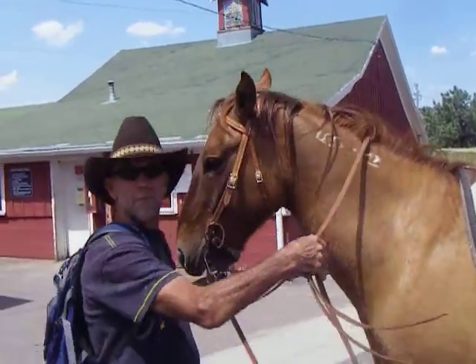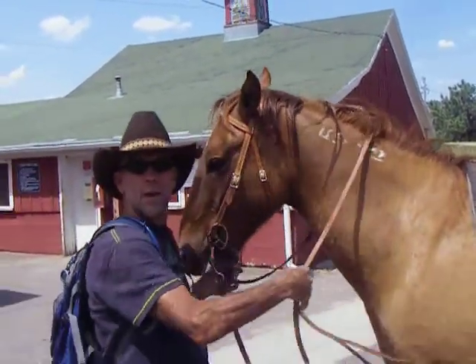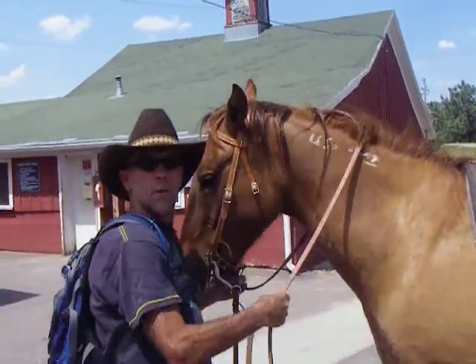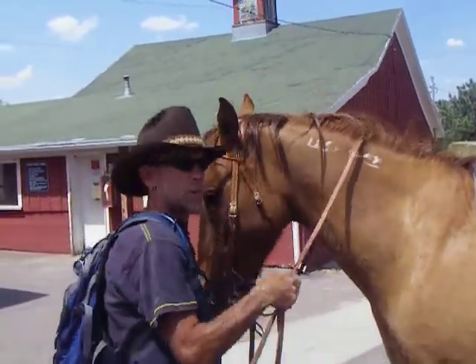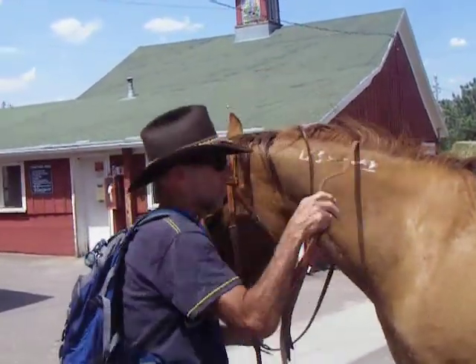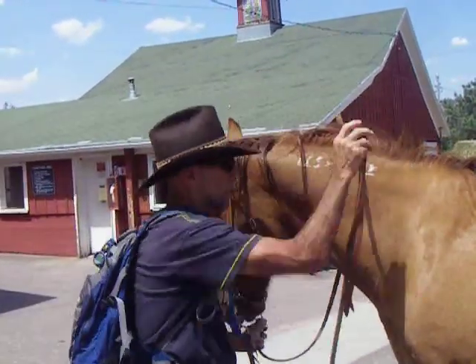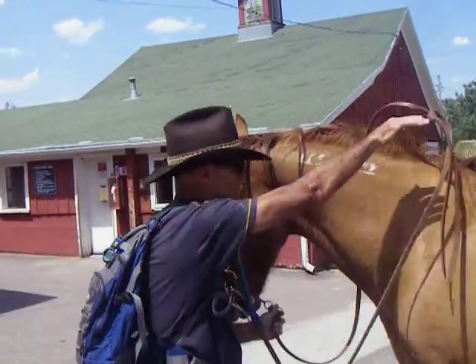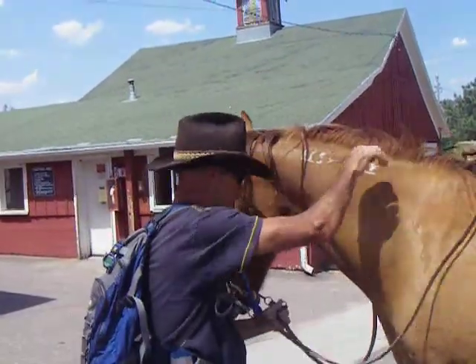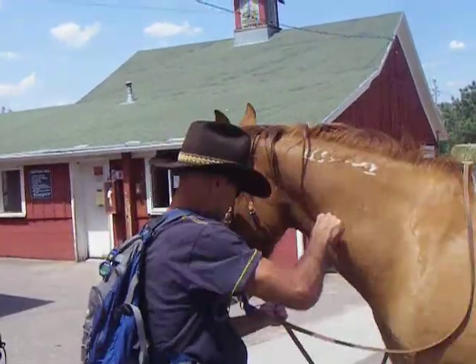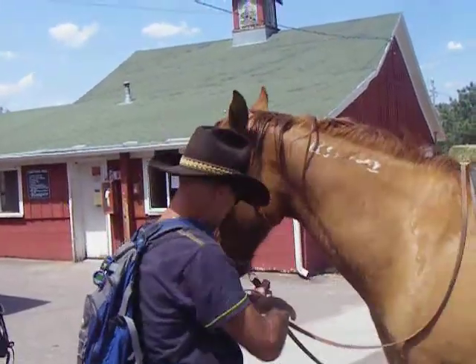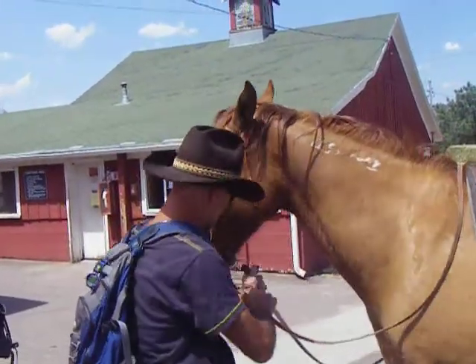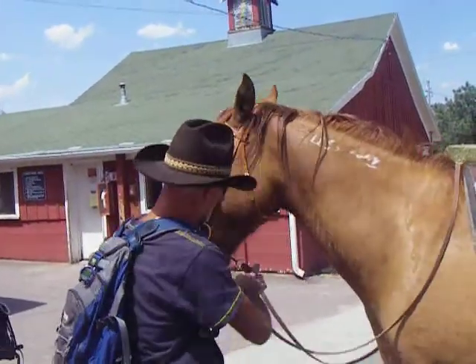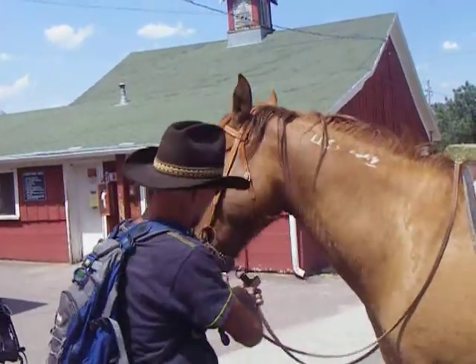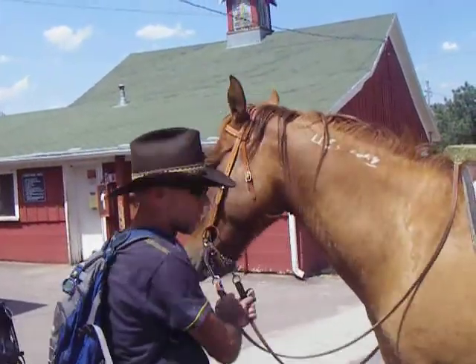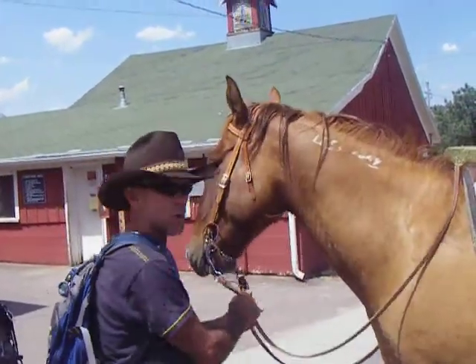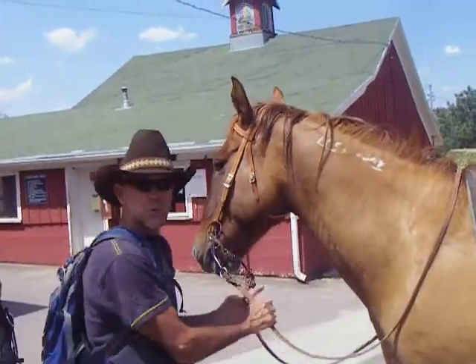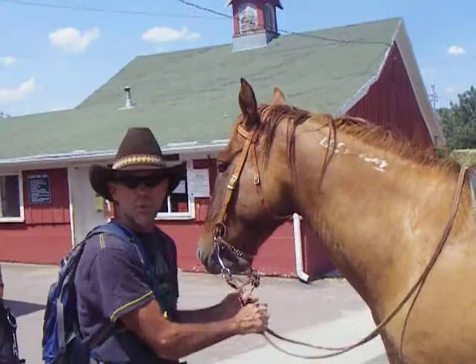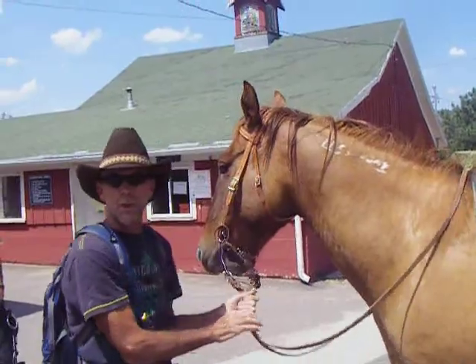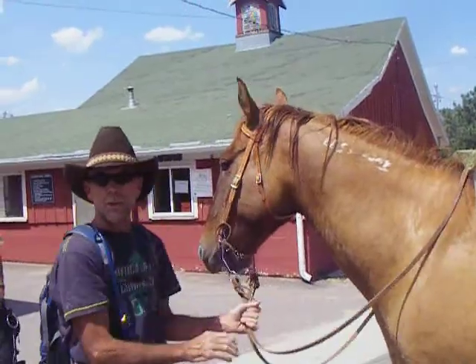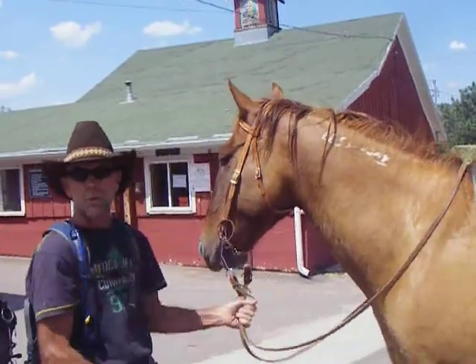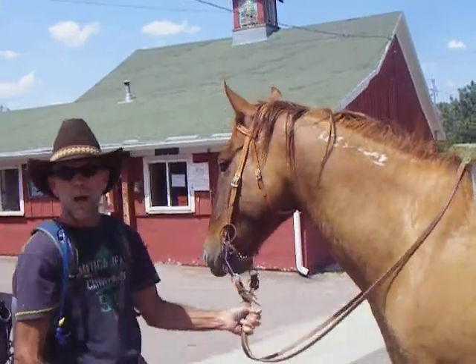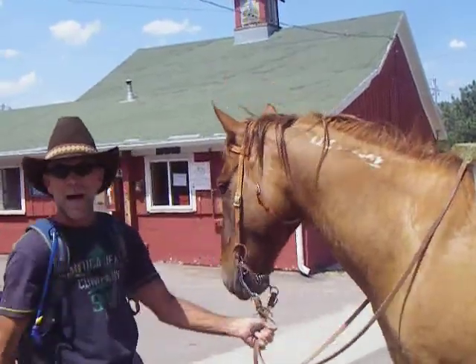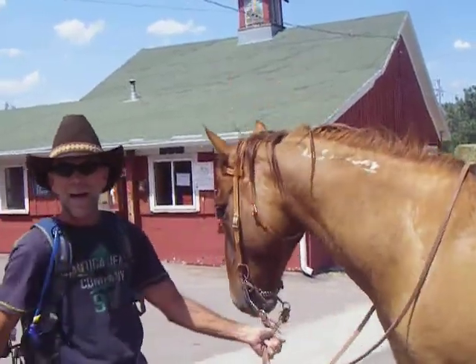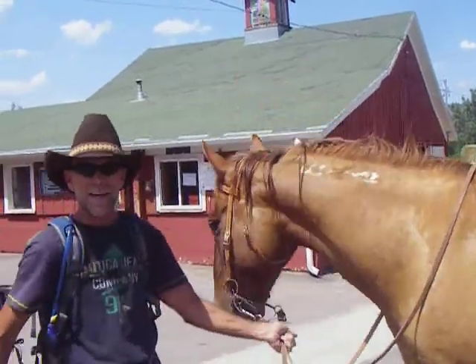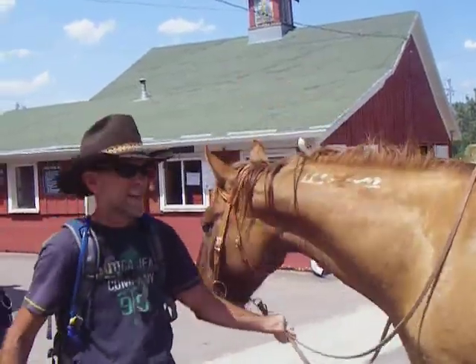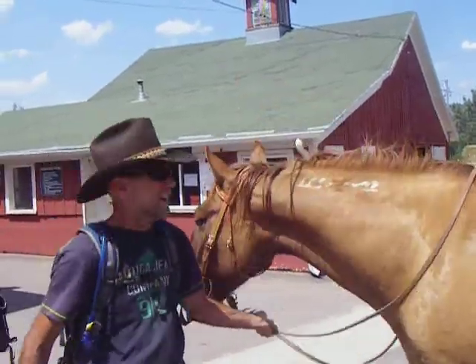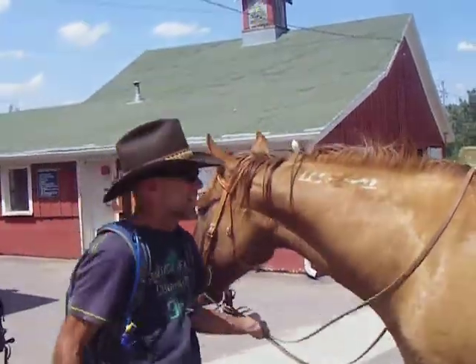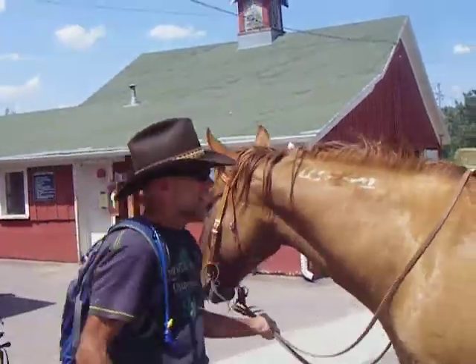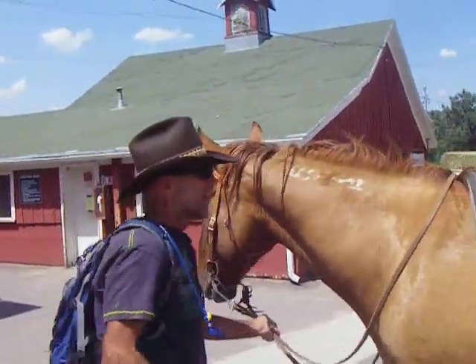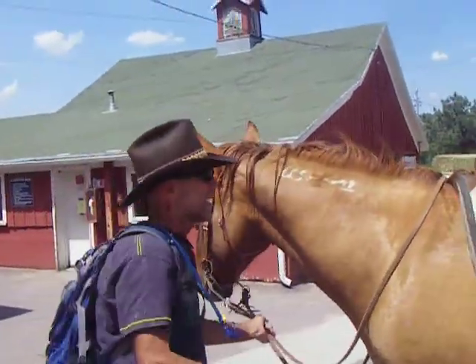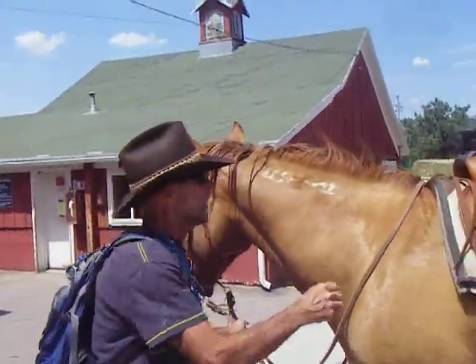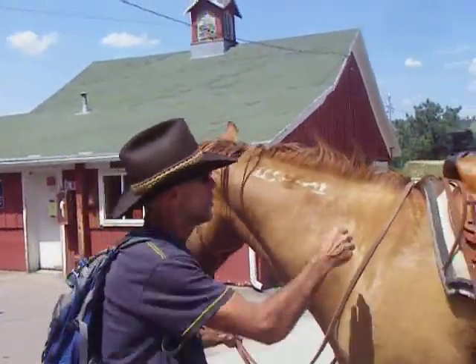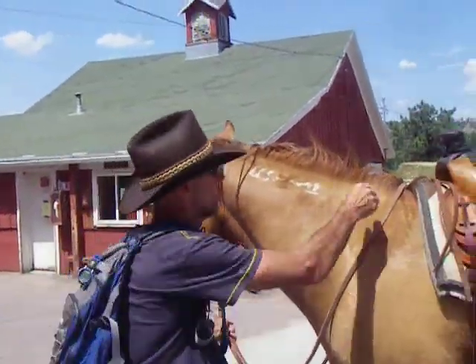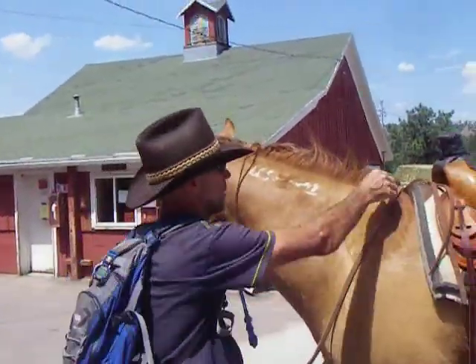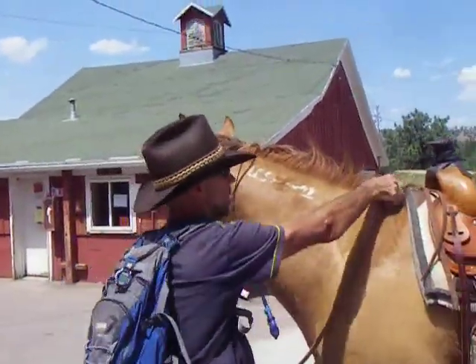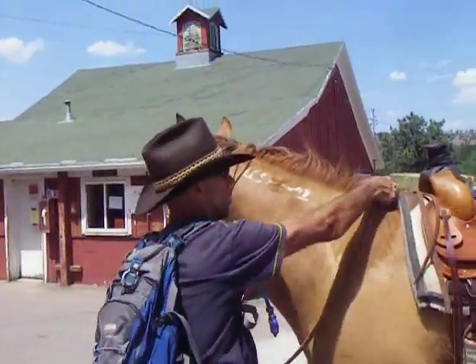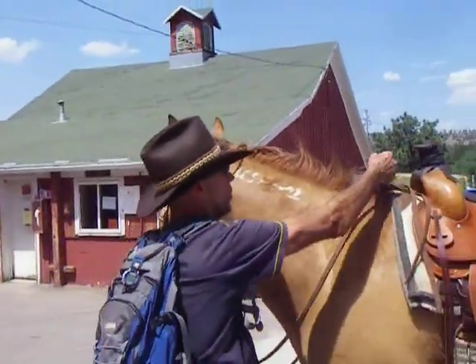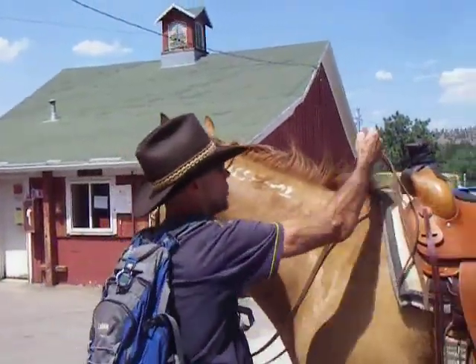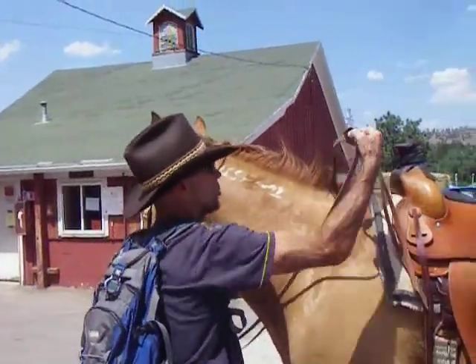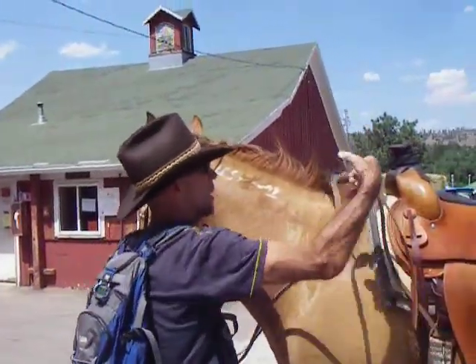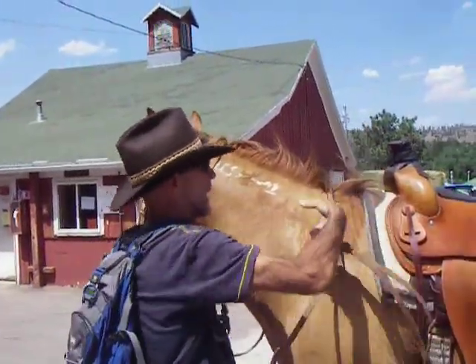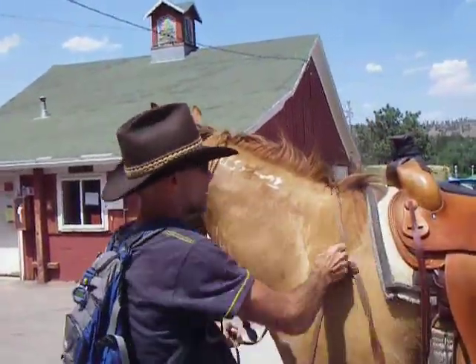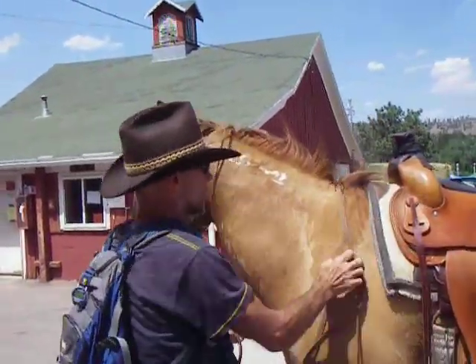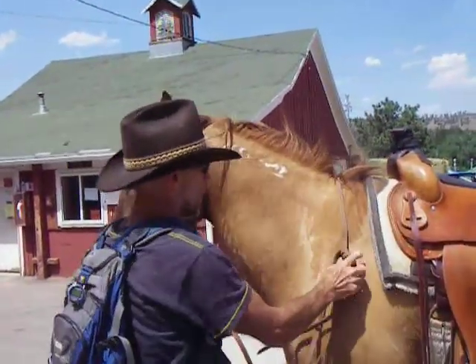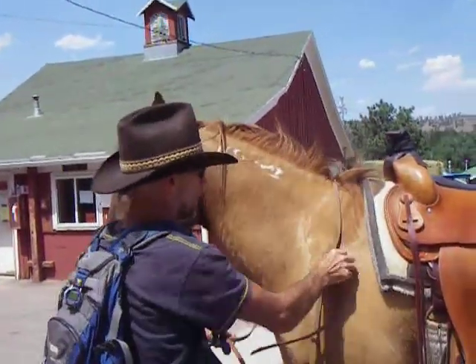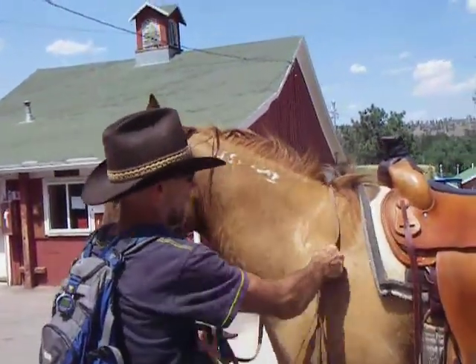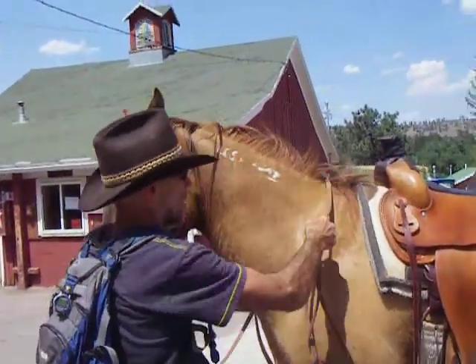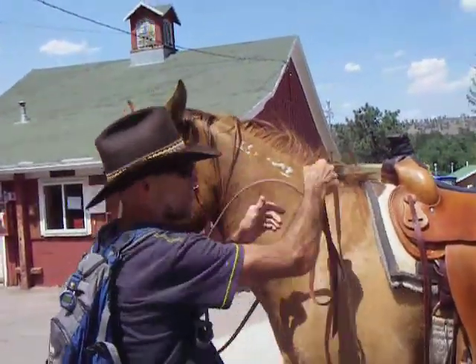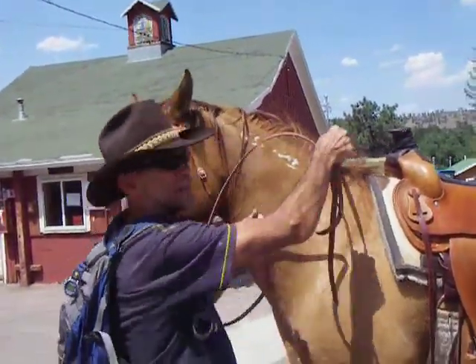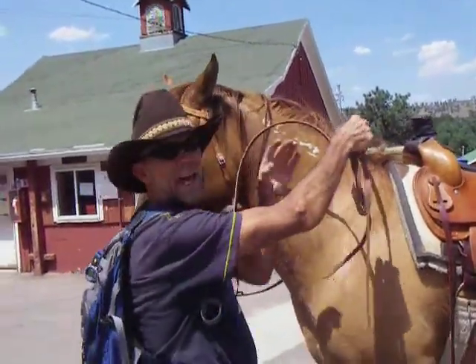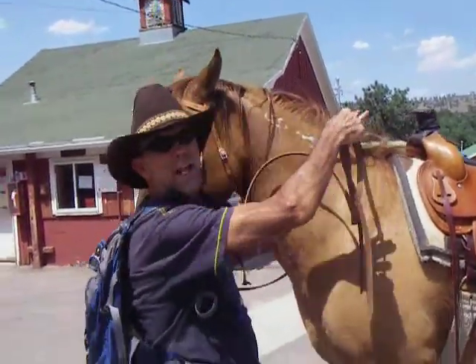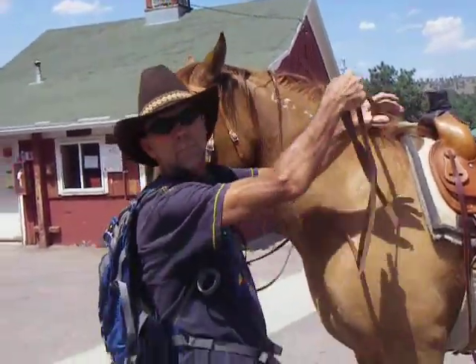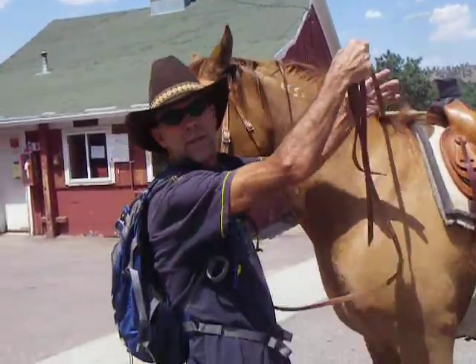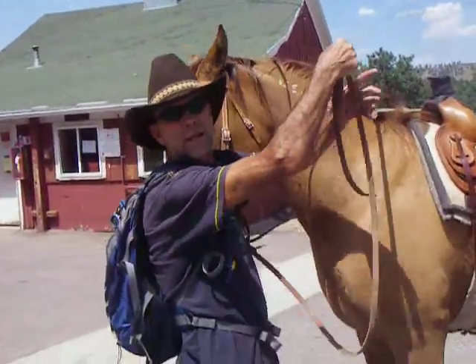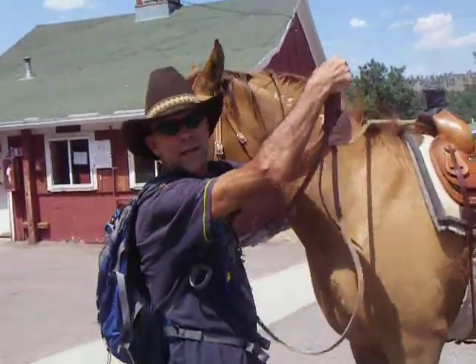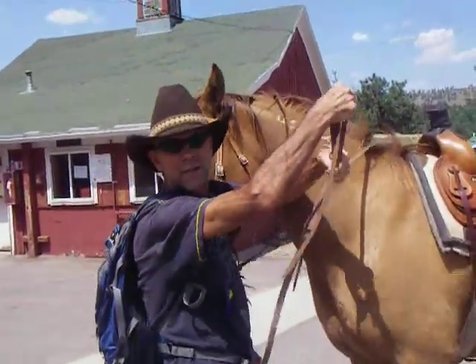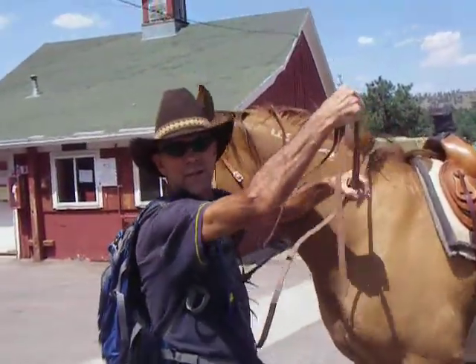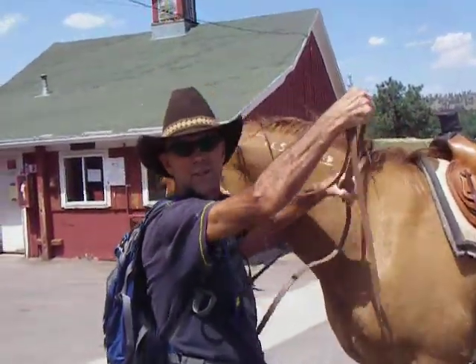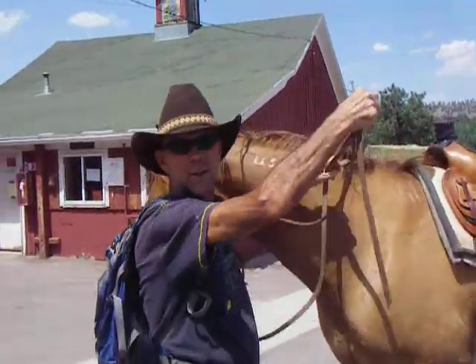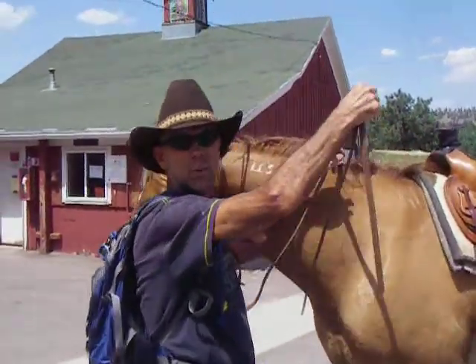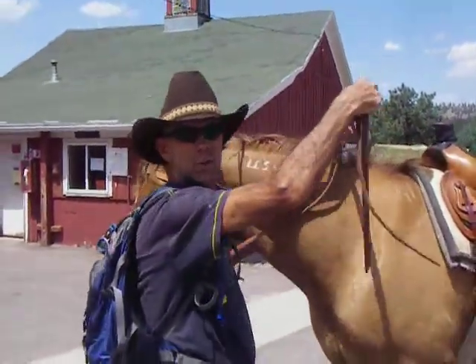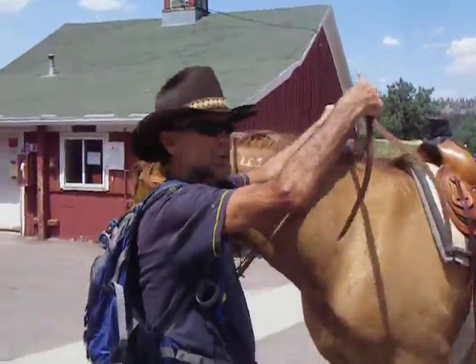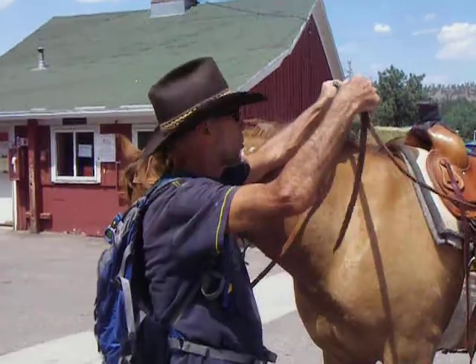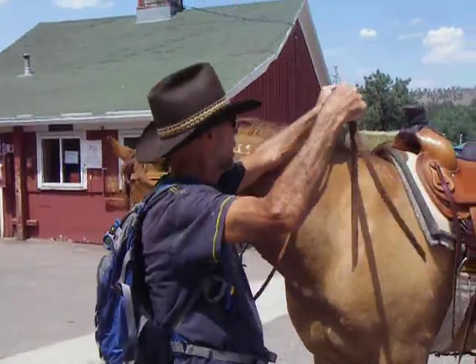What we're going to do is get the horse ready to ride. You want to get a hold of the reins so it doesn't take off galloping like a T-Bird did while I was doing.